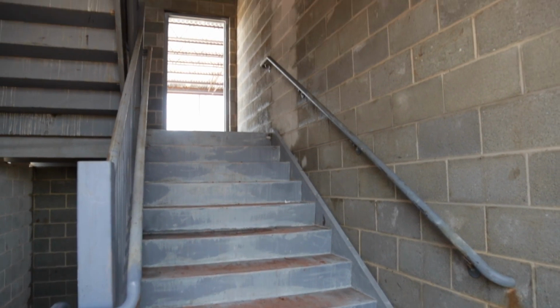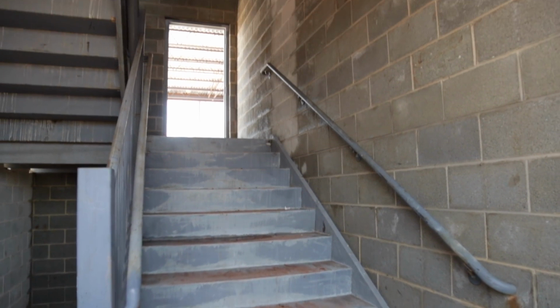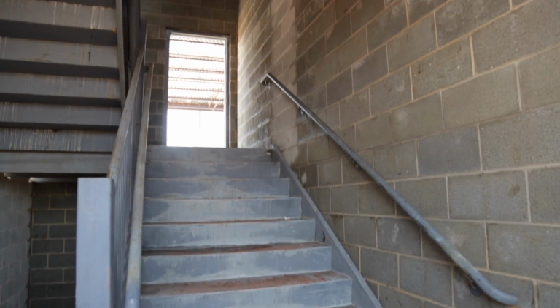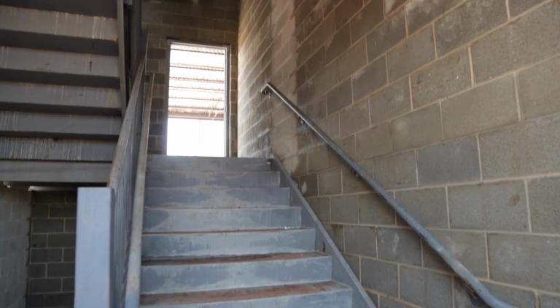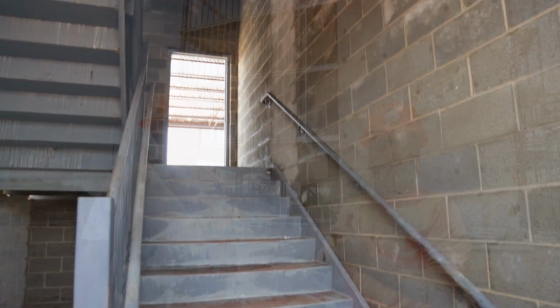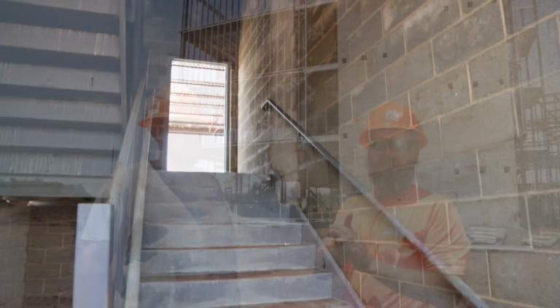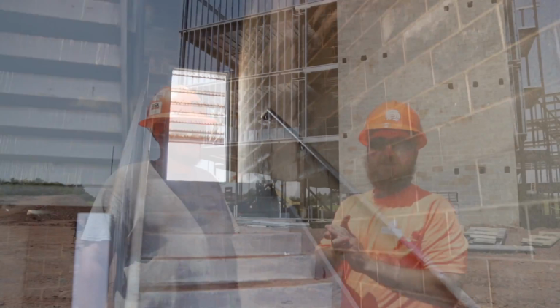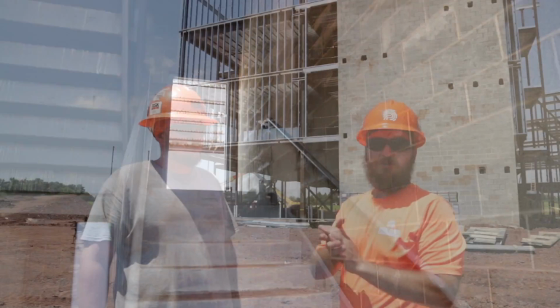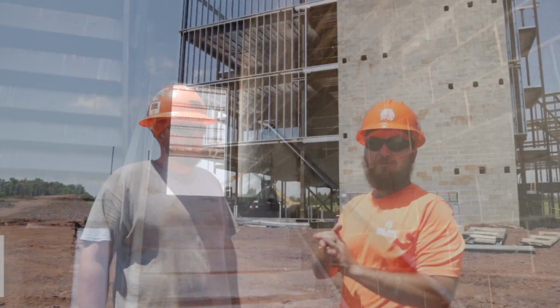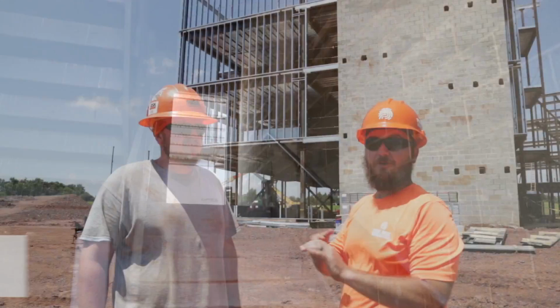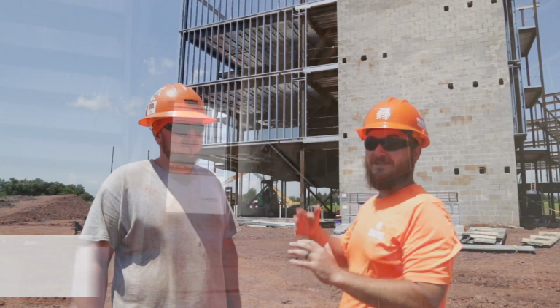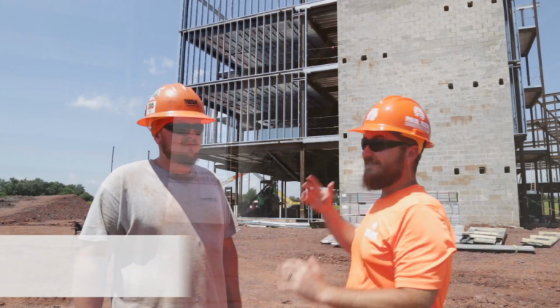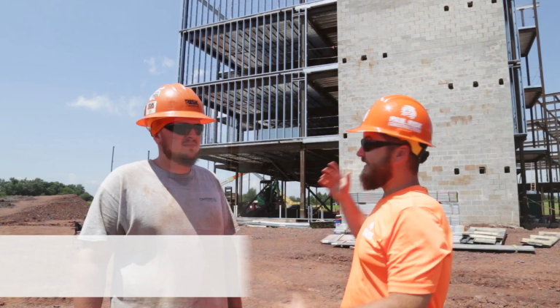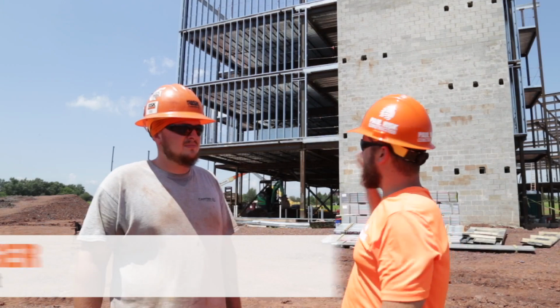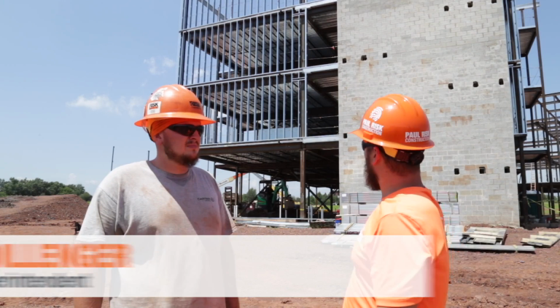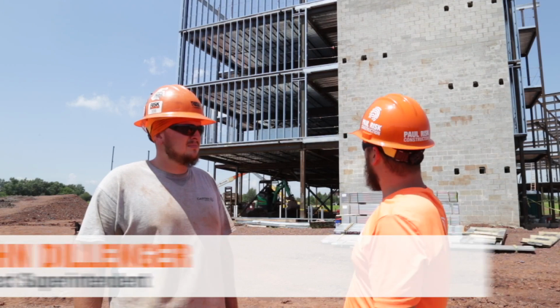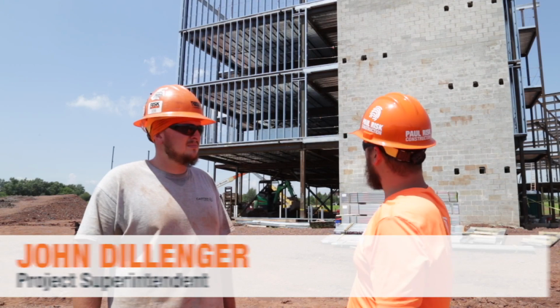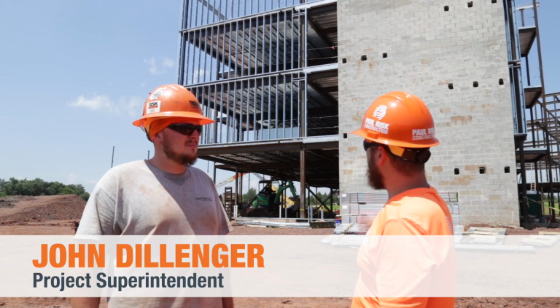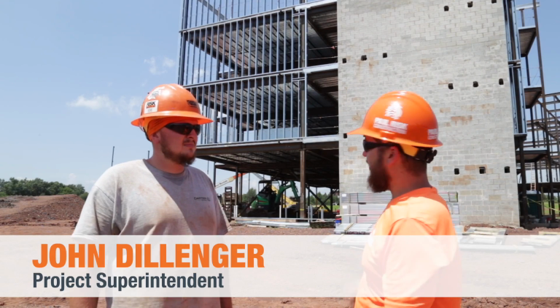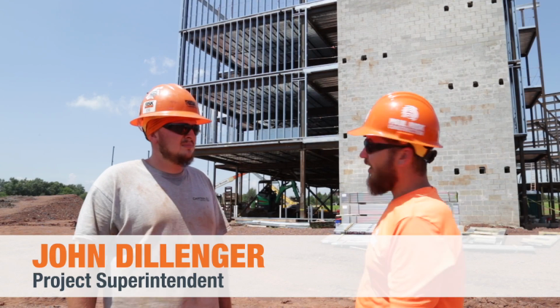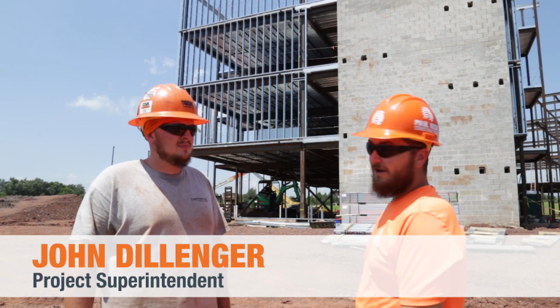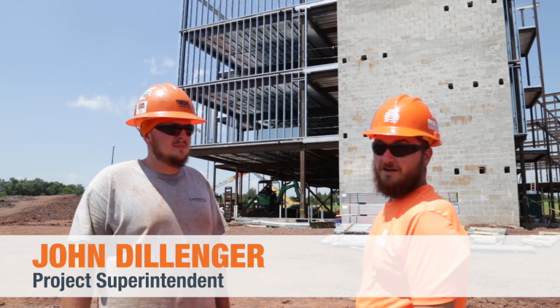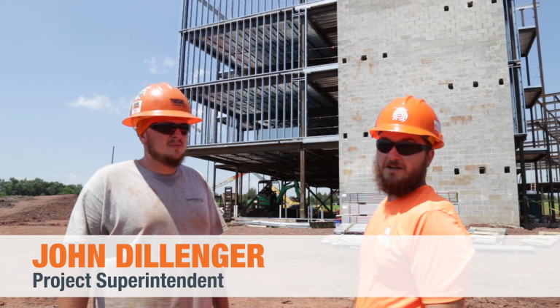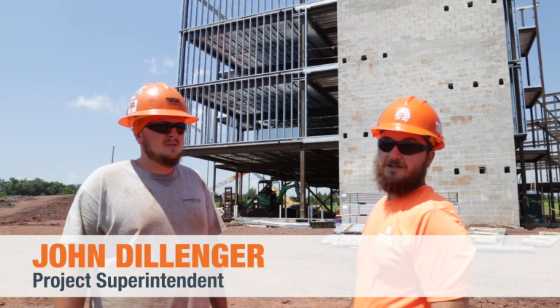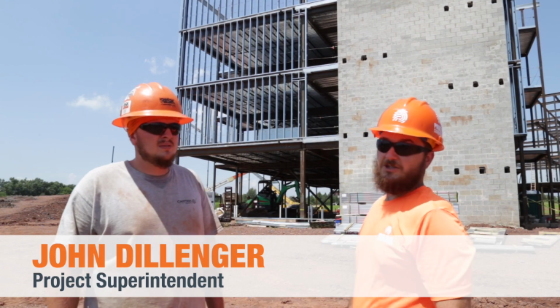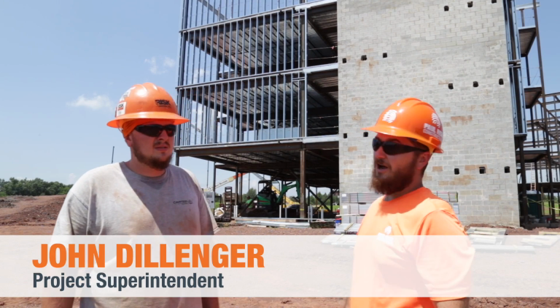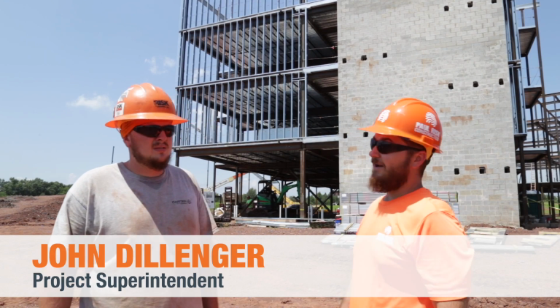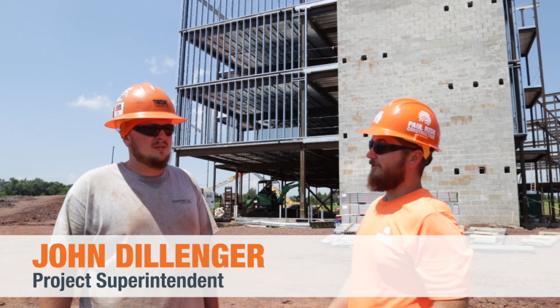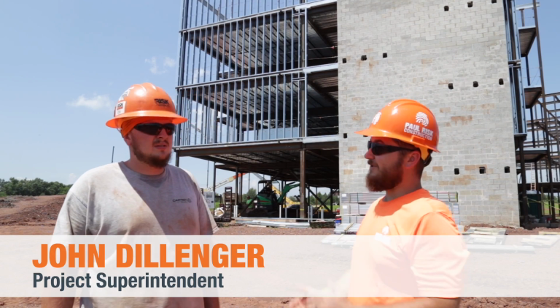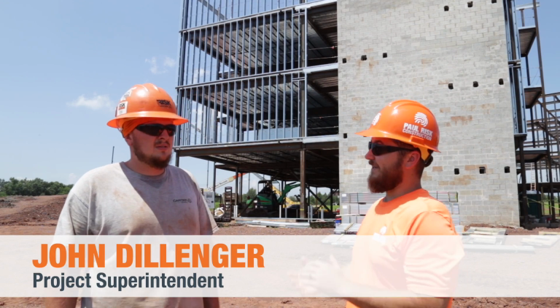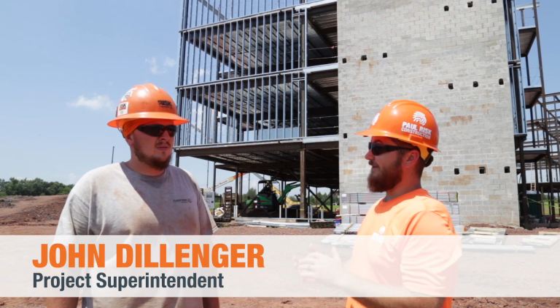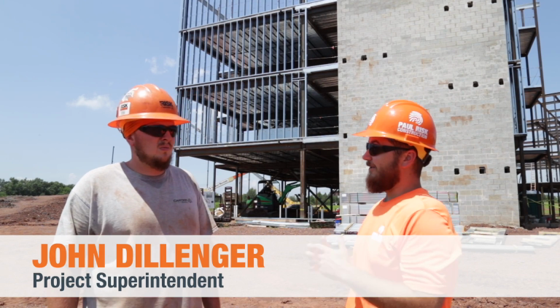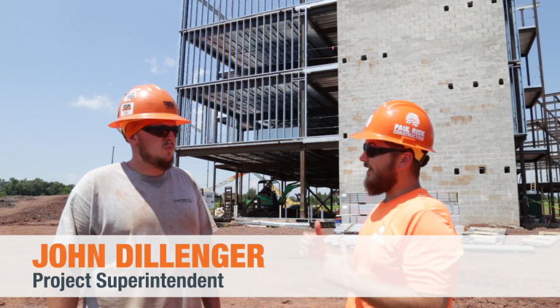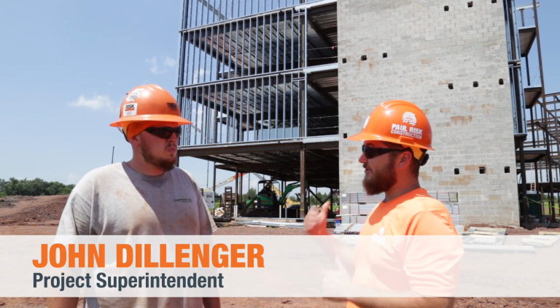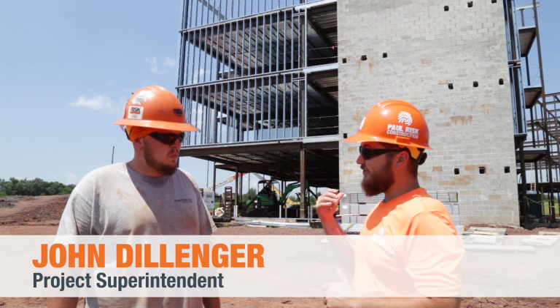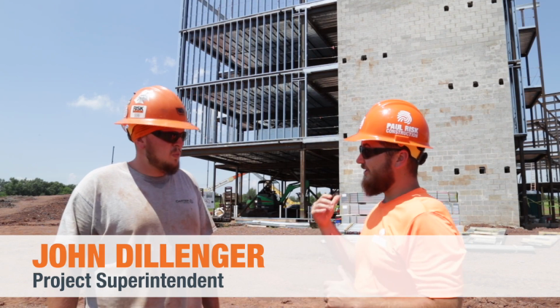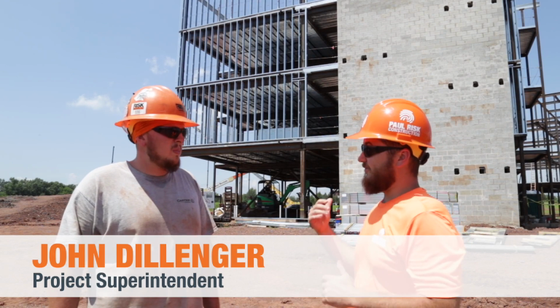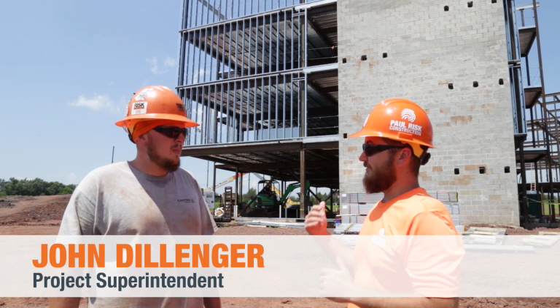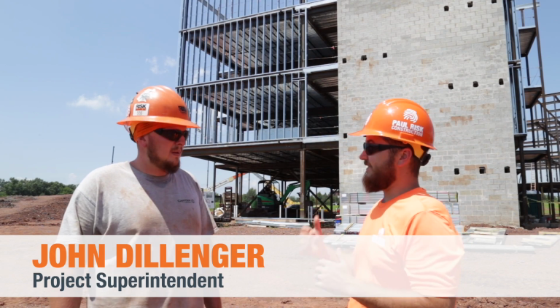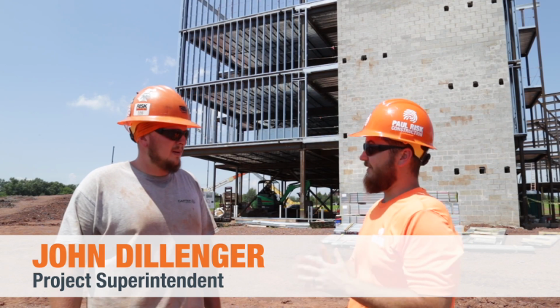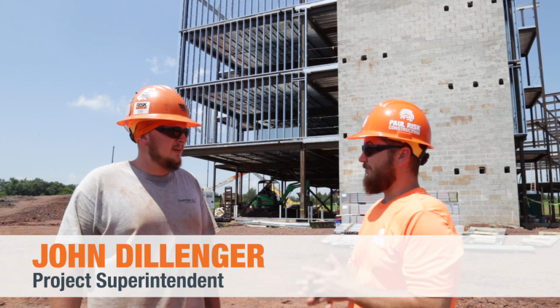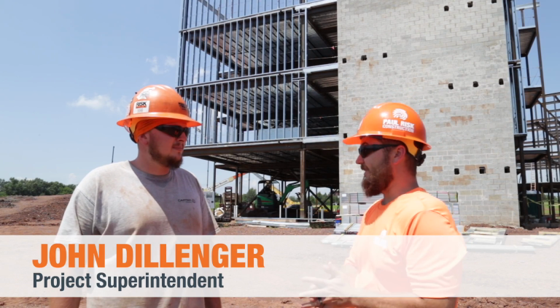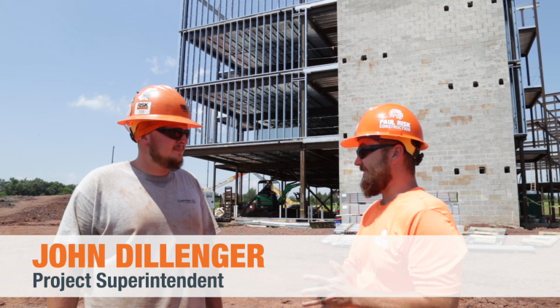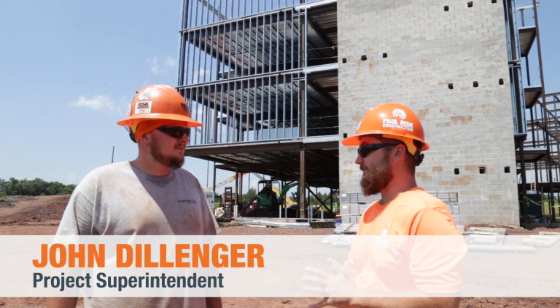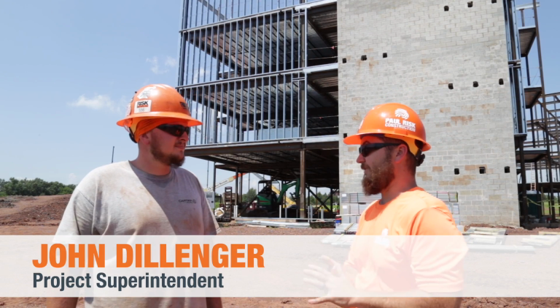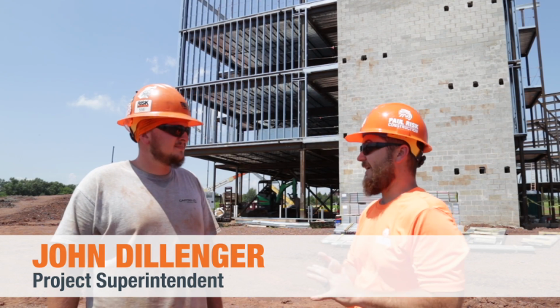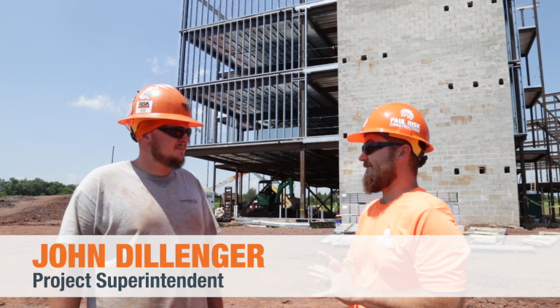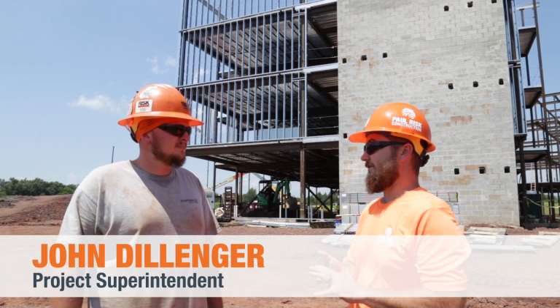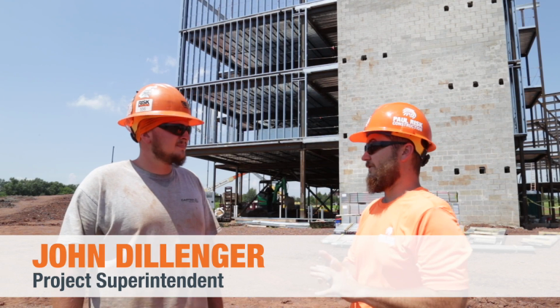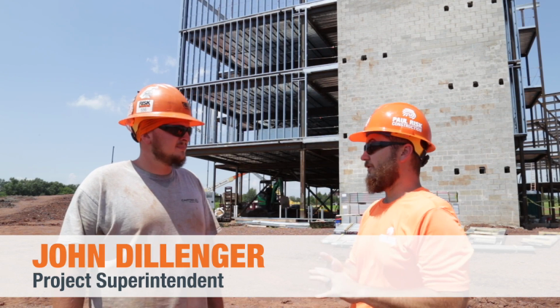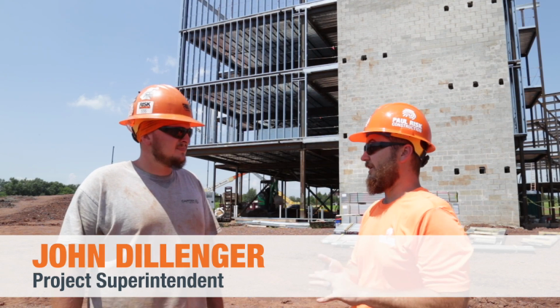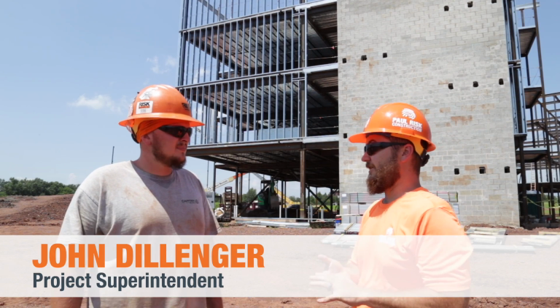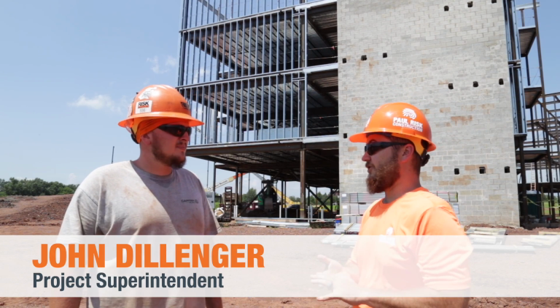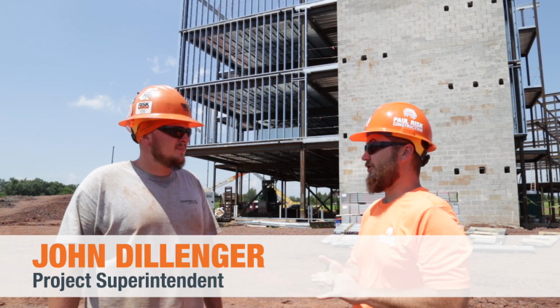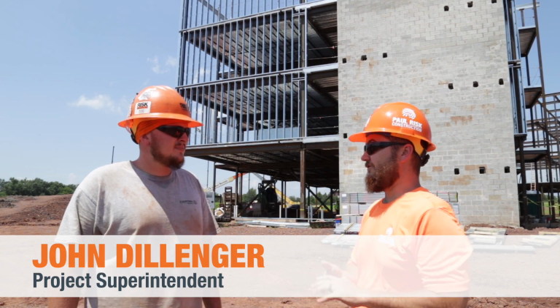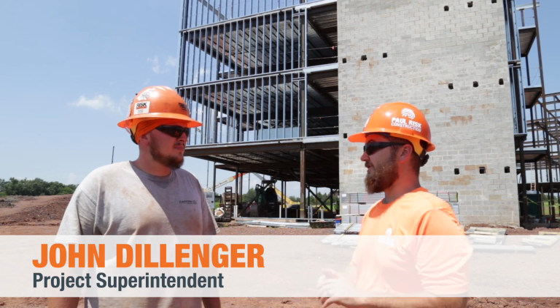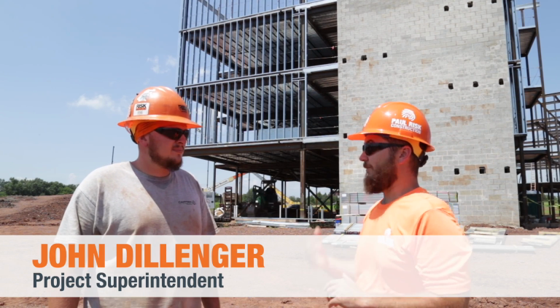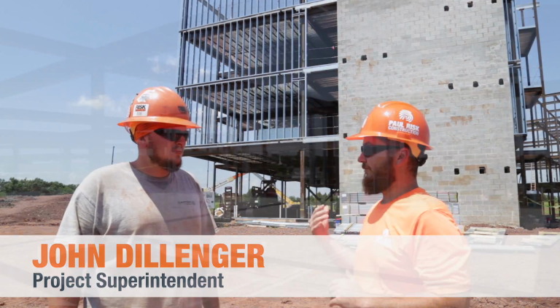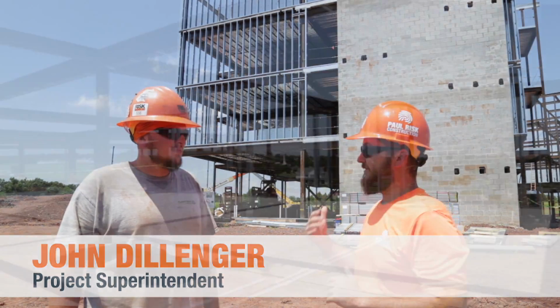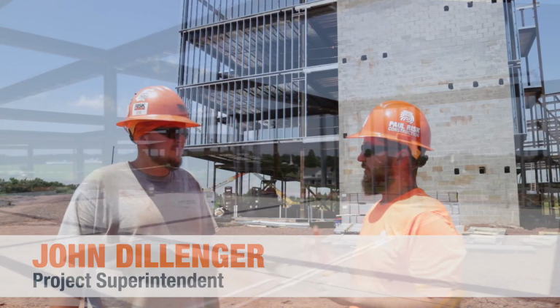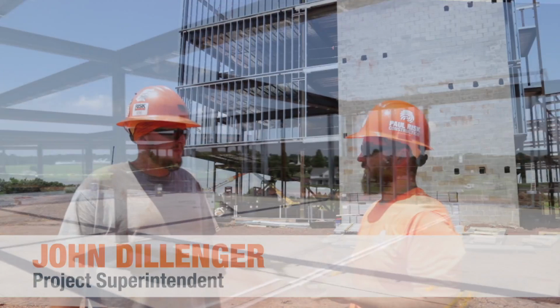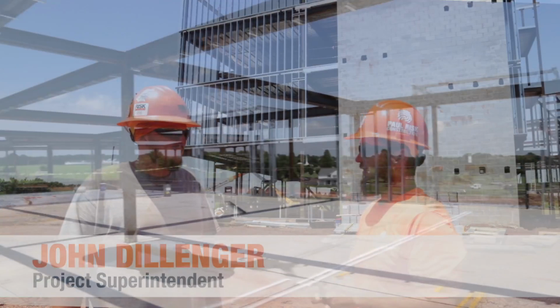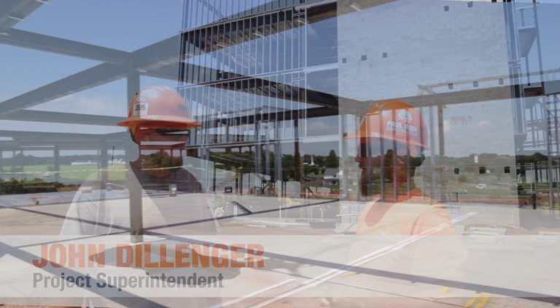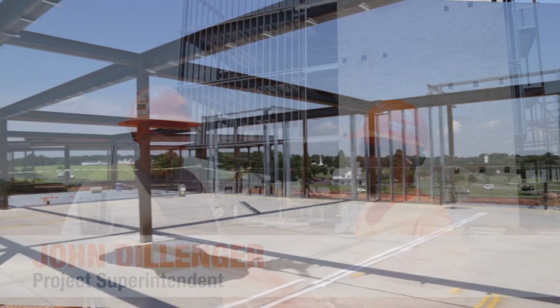So I'm standing here in front of C-Right with John. It looks like a lot has changed on C-Right since we last took a look at it in June. Tell me what's going on.